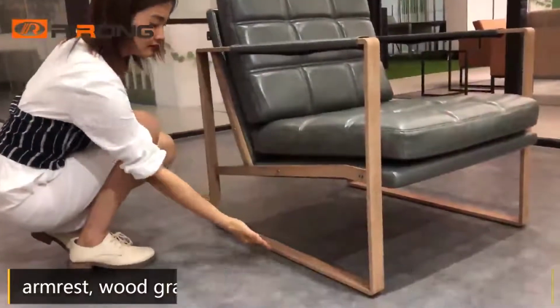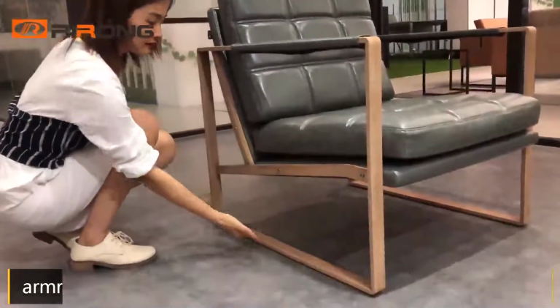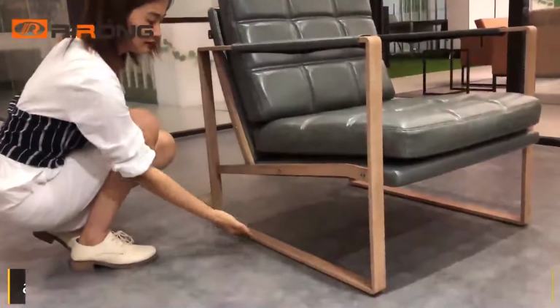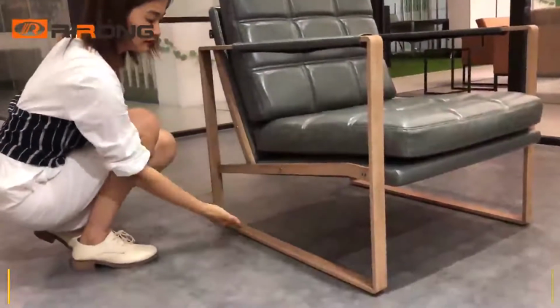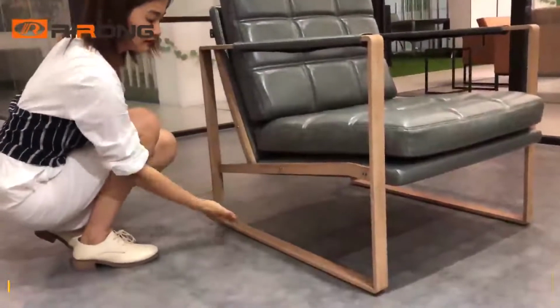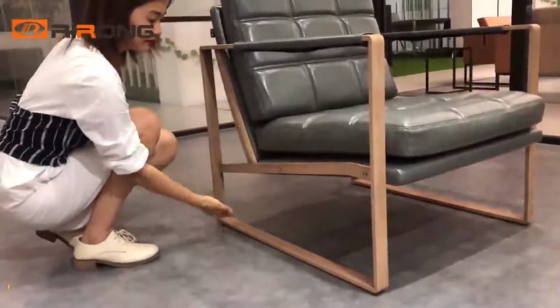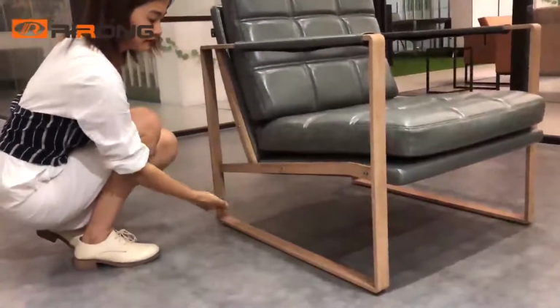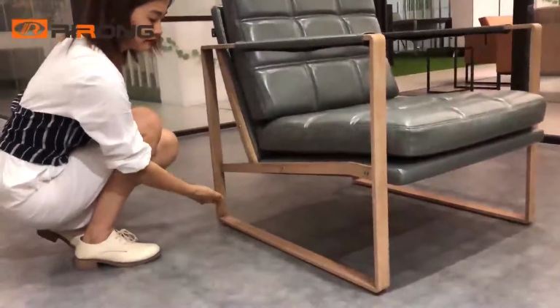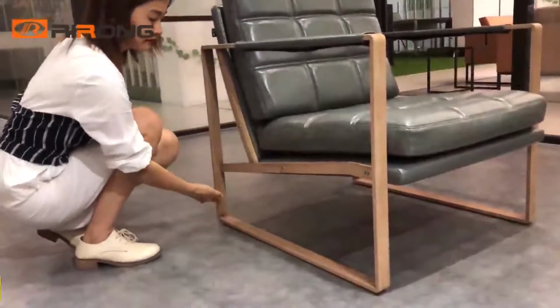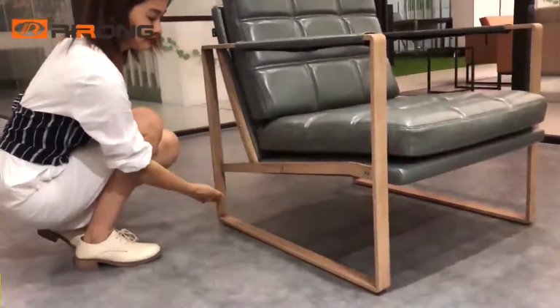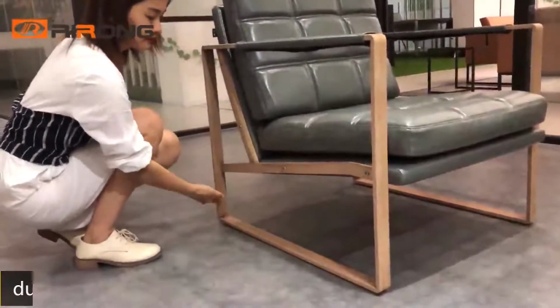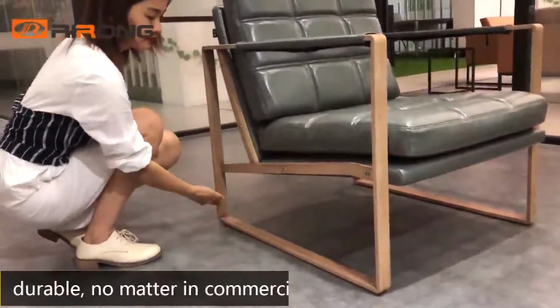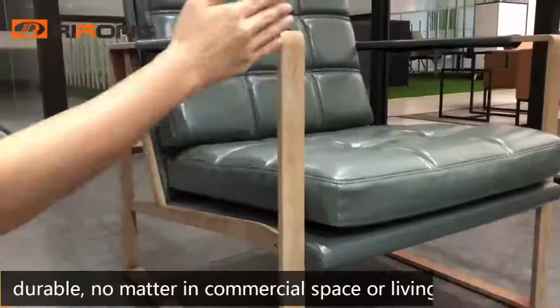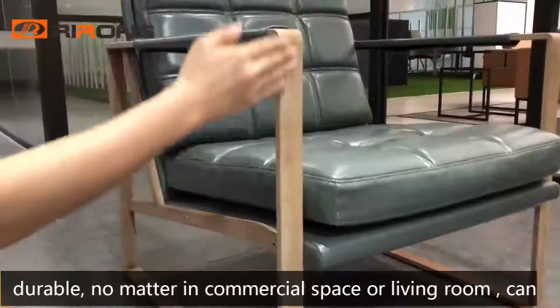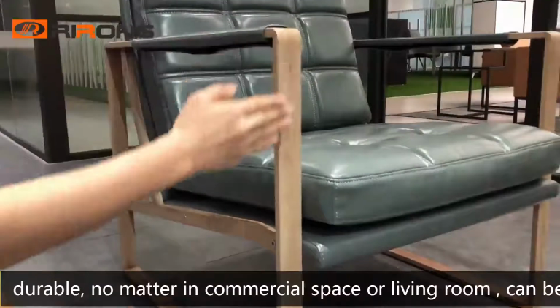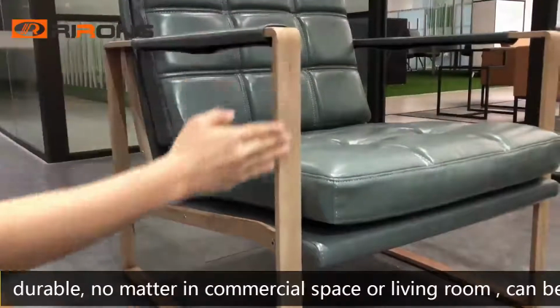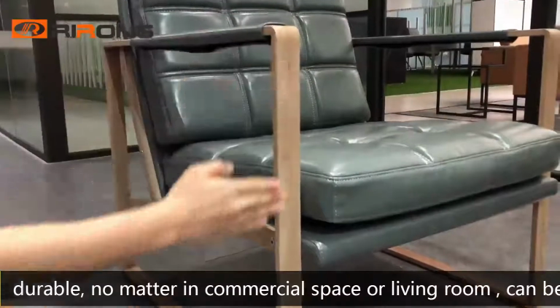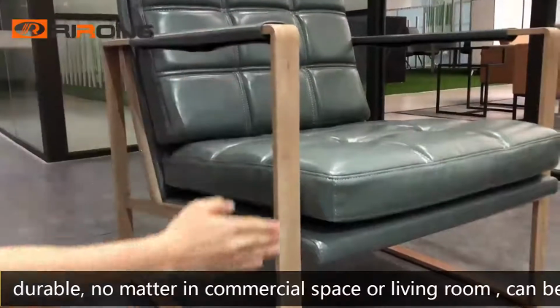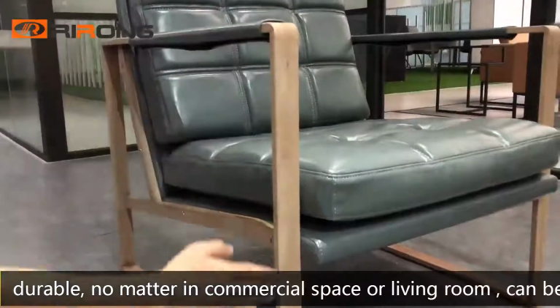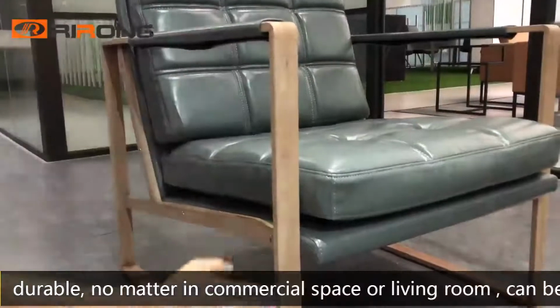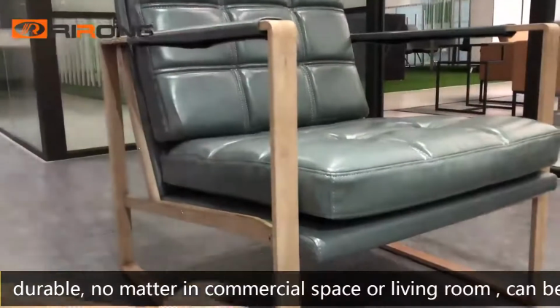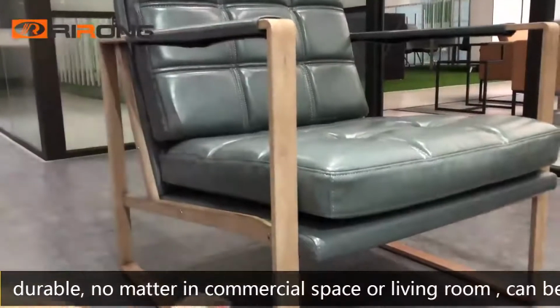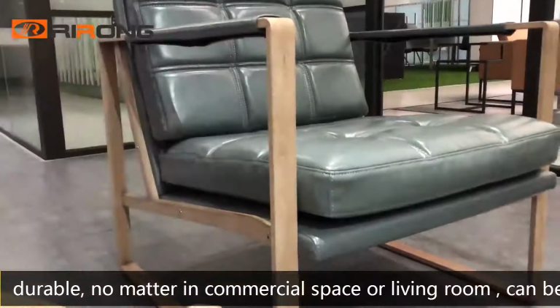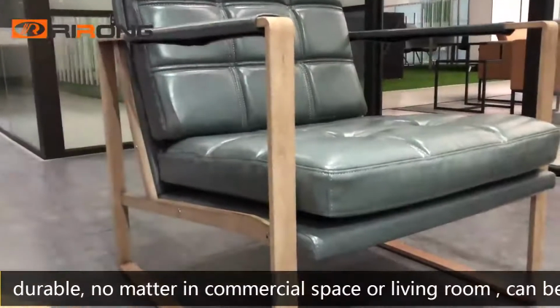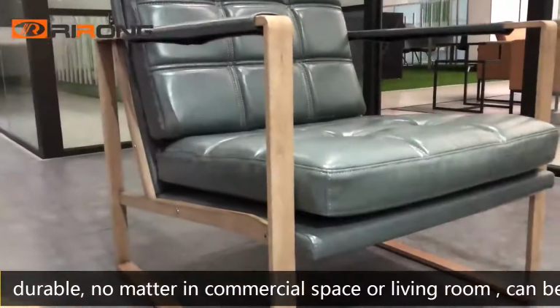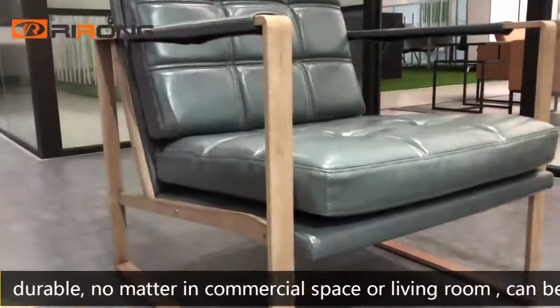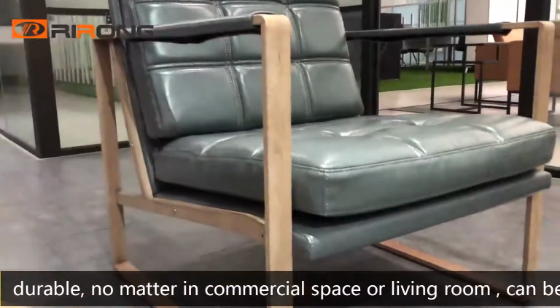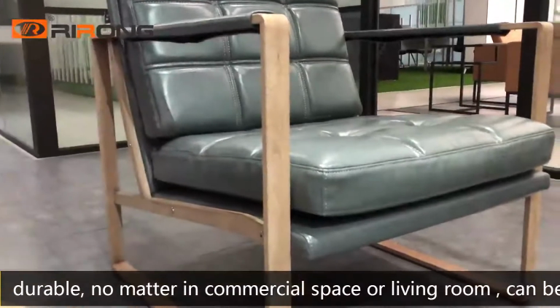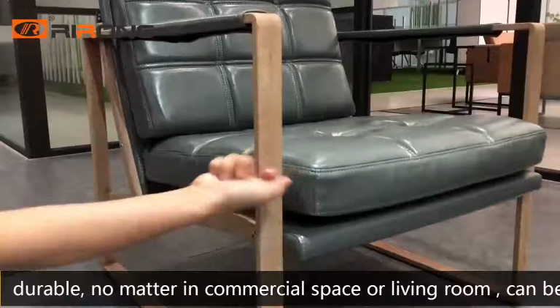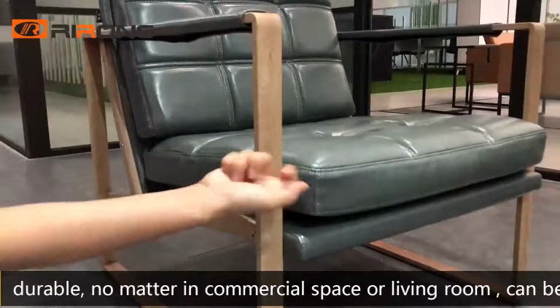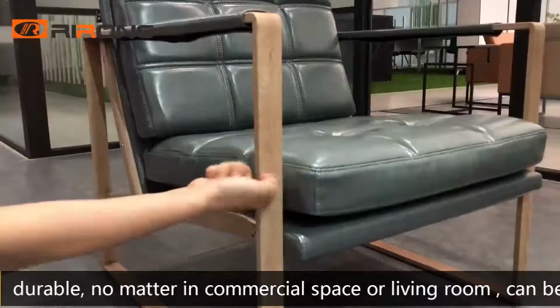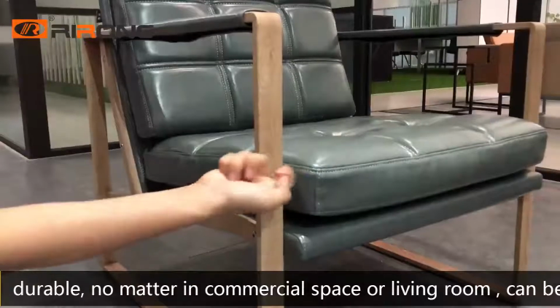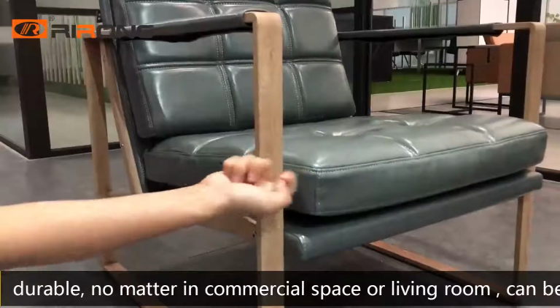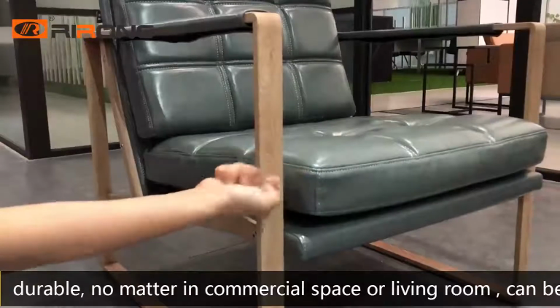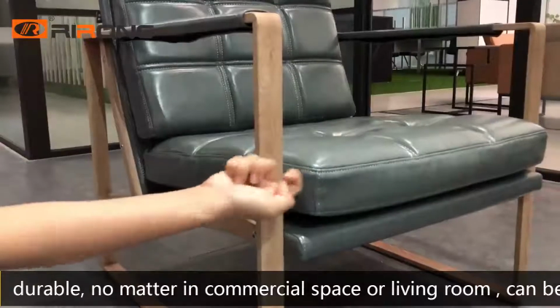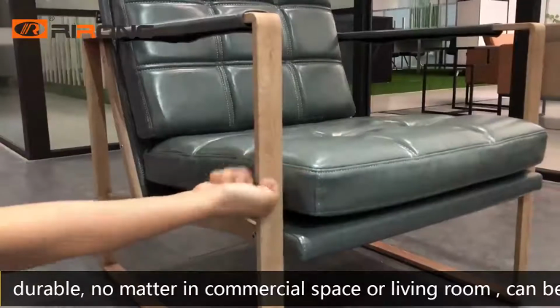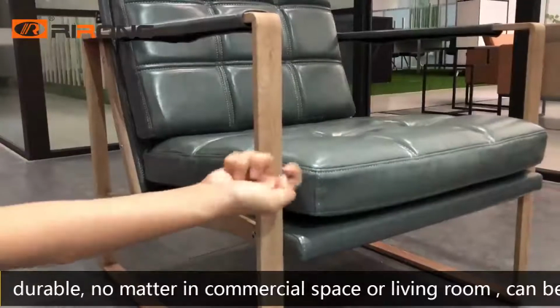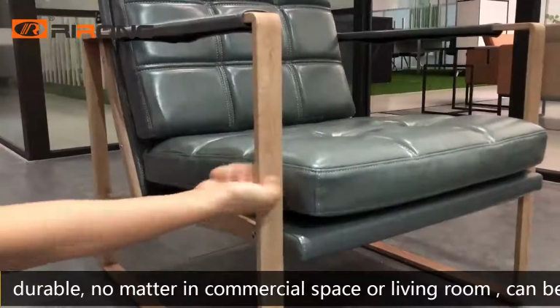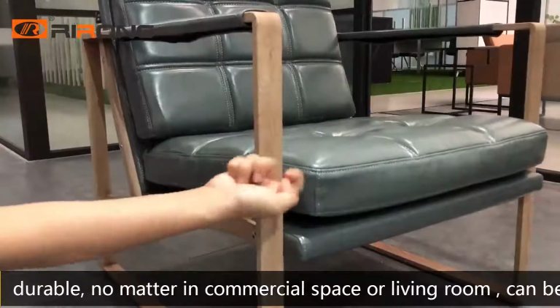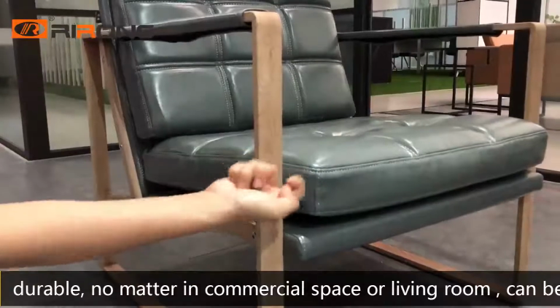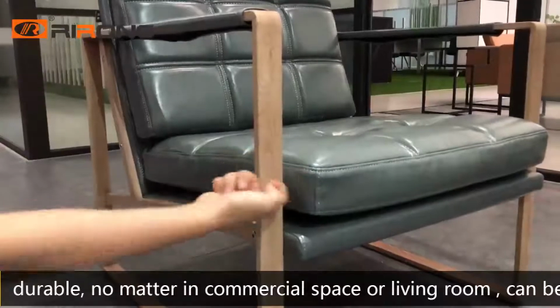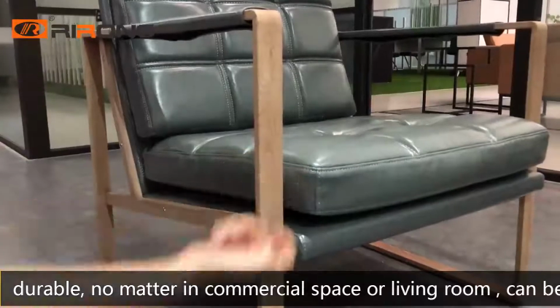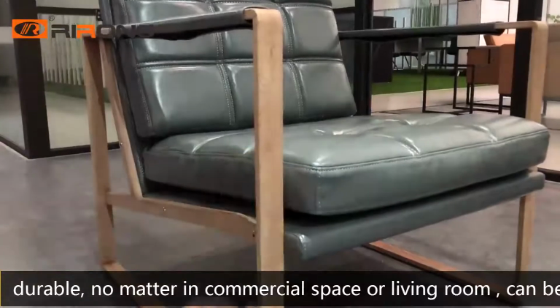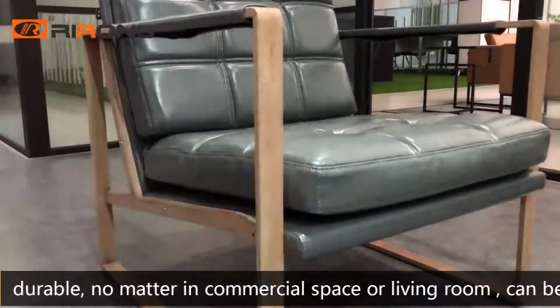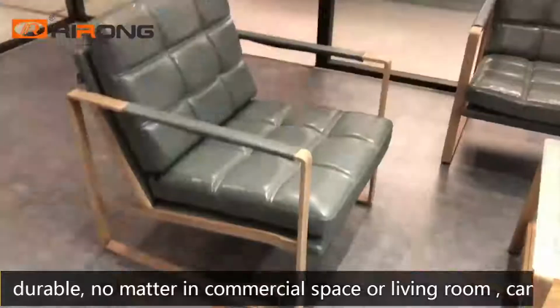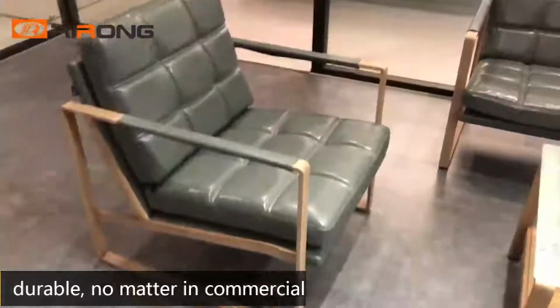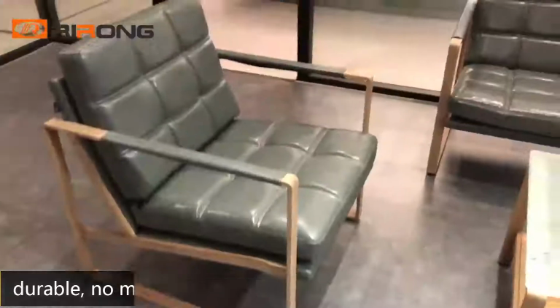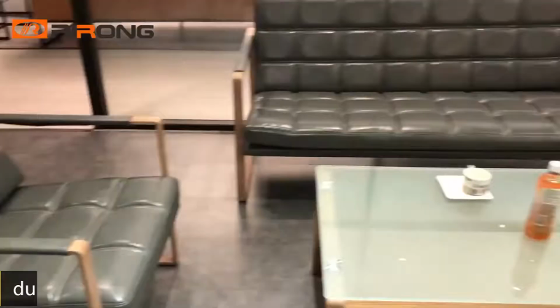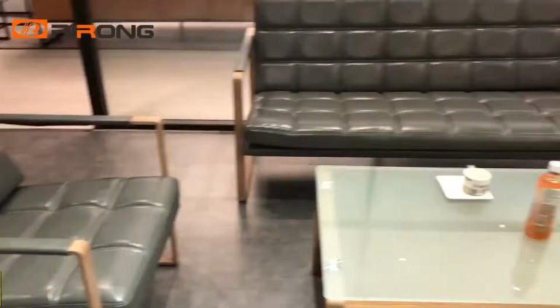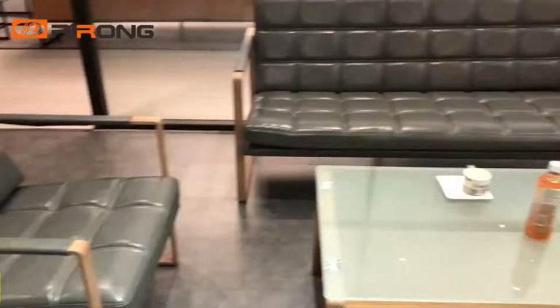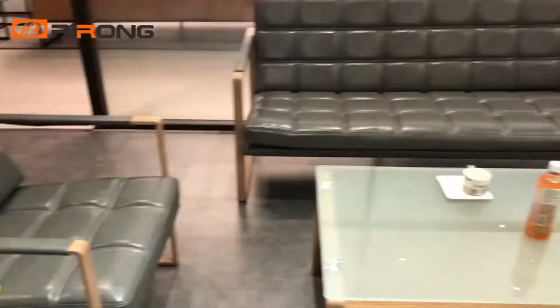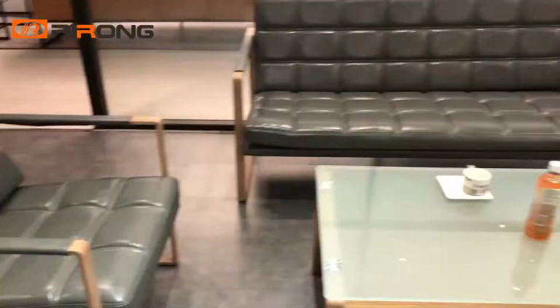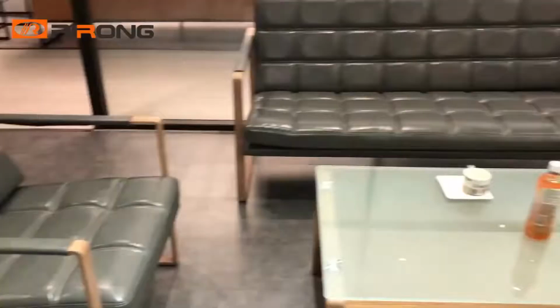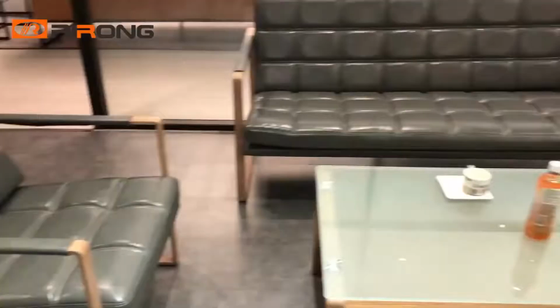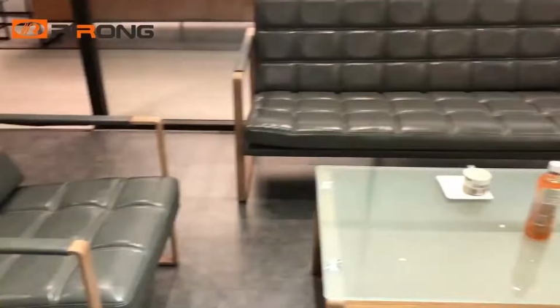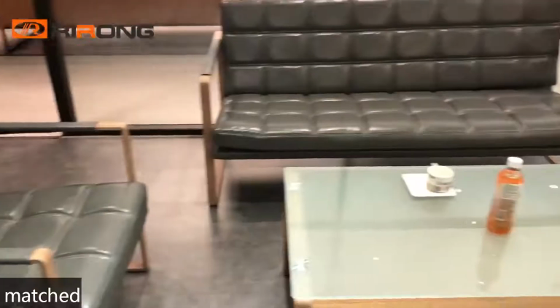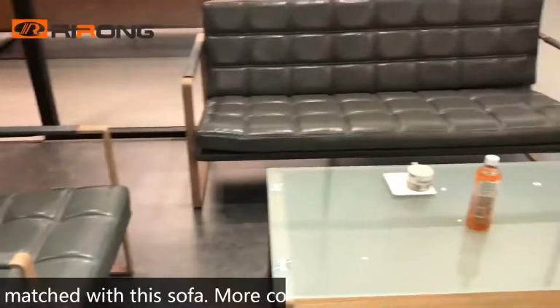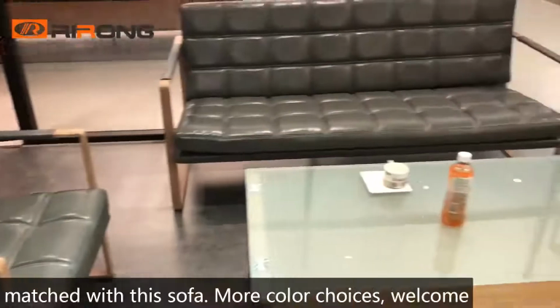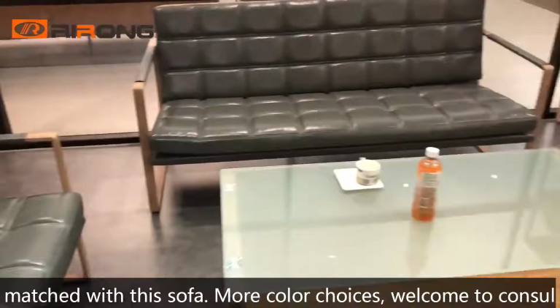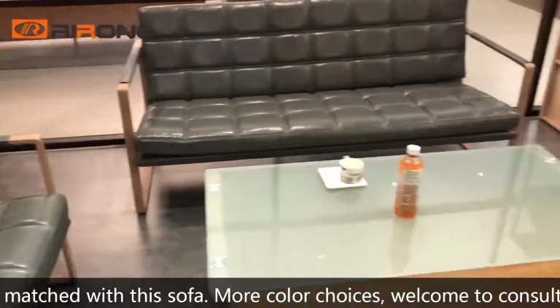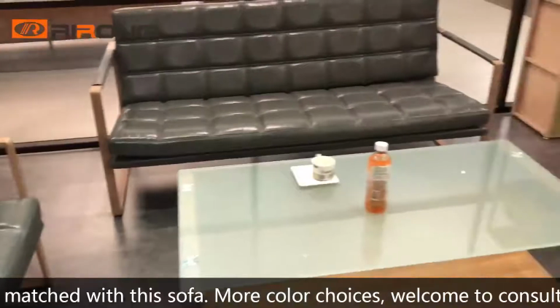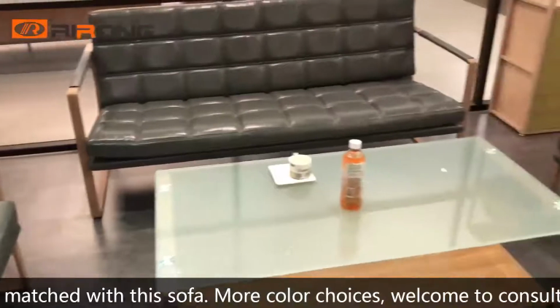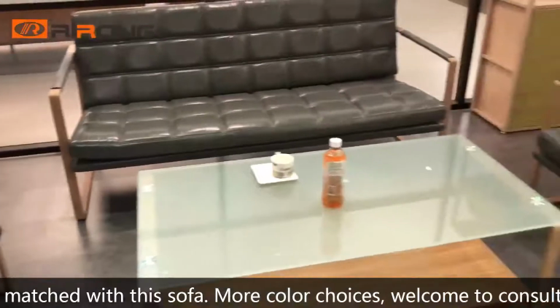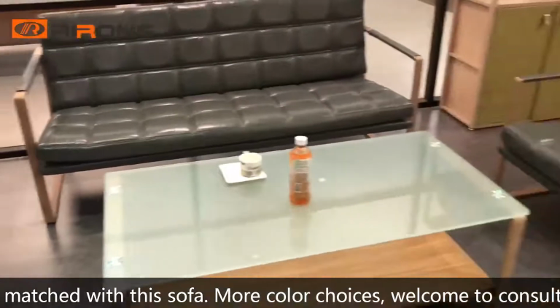Strong and durable, no matter in commercial space or living room, can be matched with the sofa. More color choices, we're going to consult.